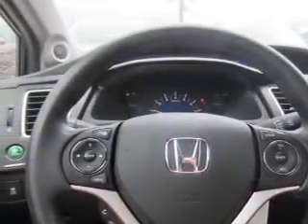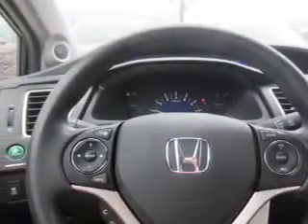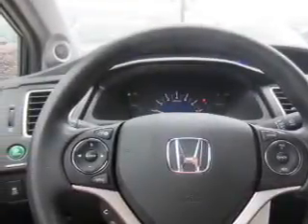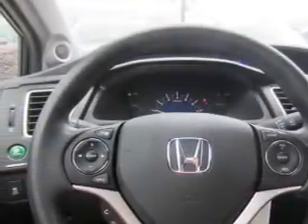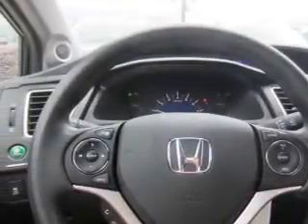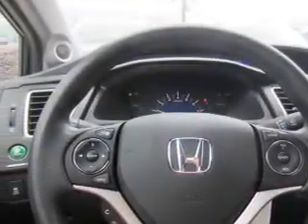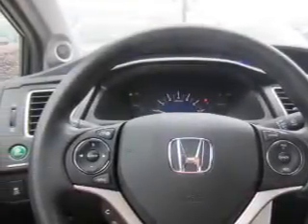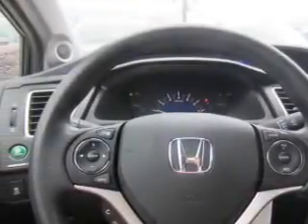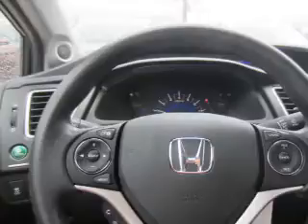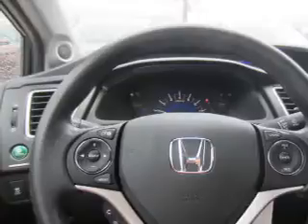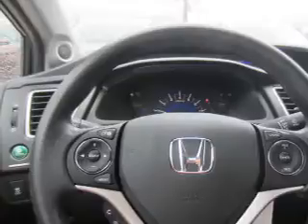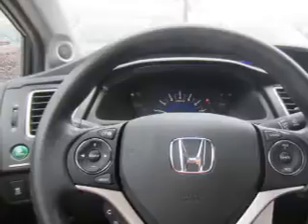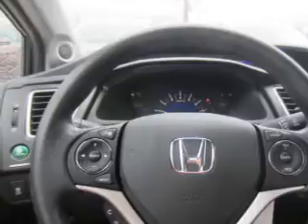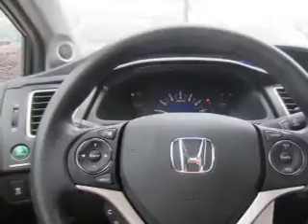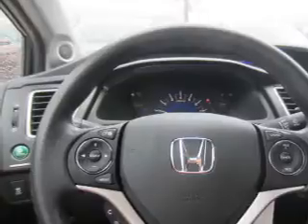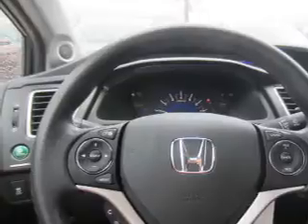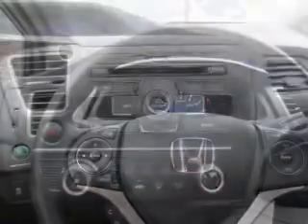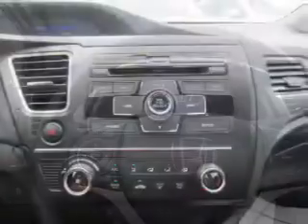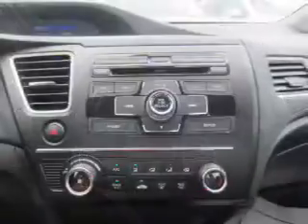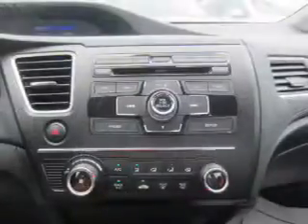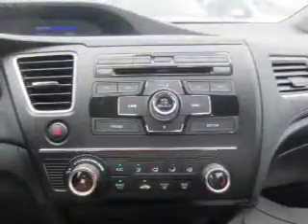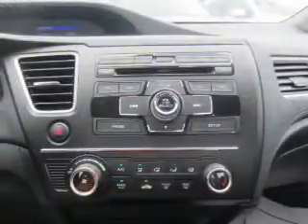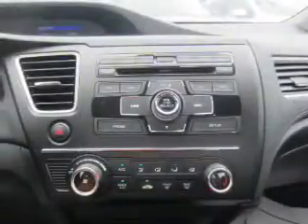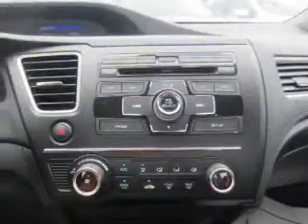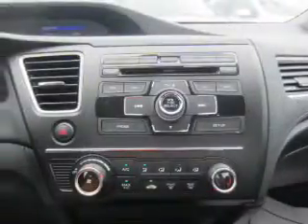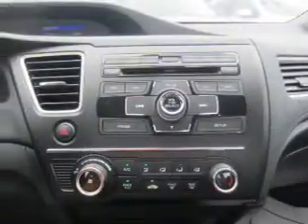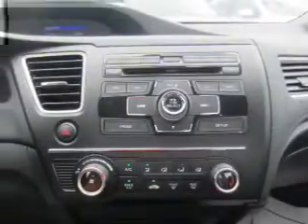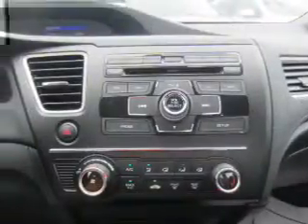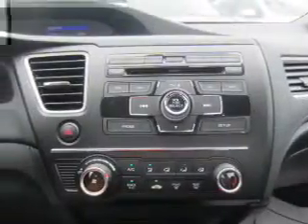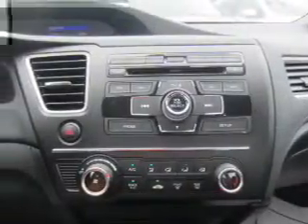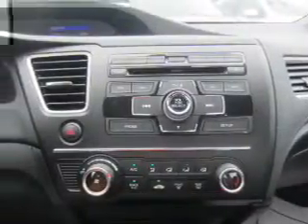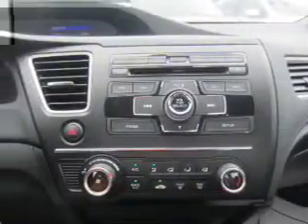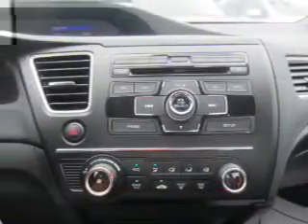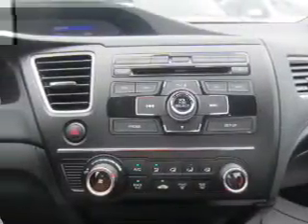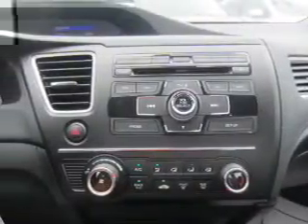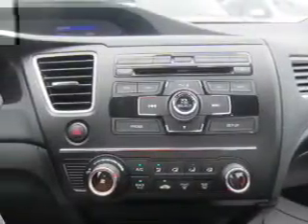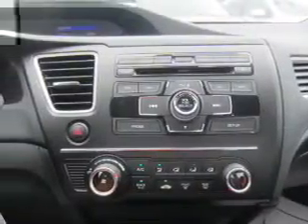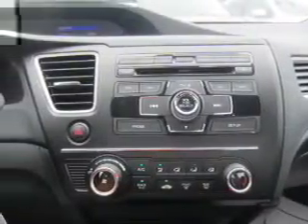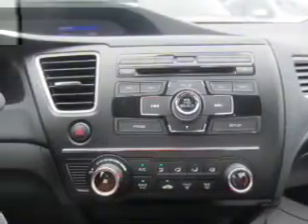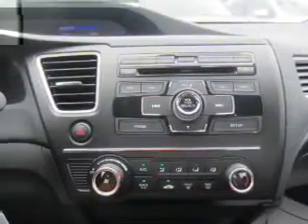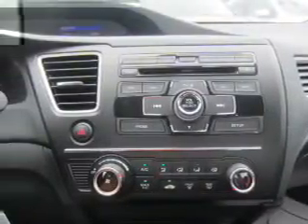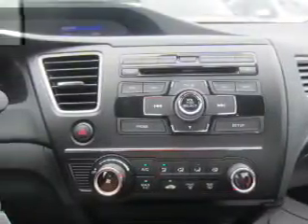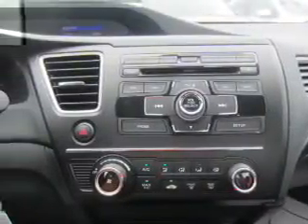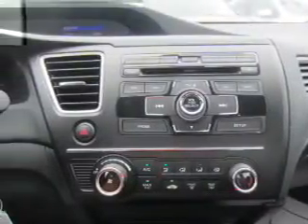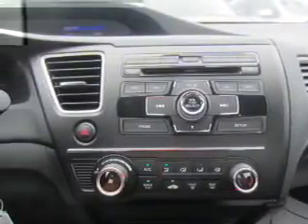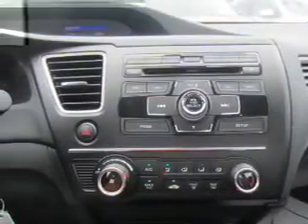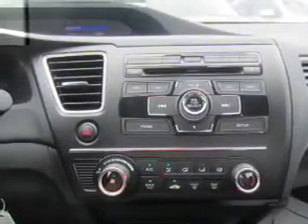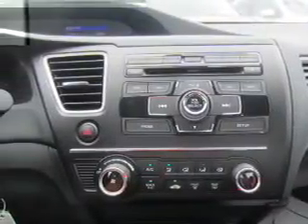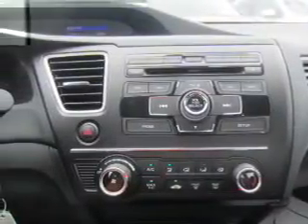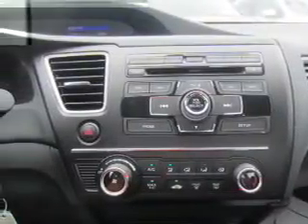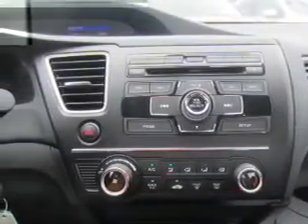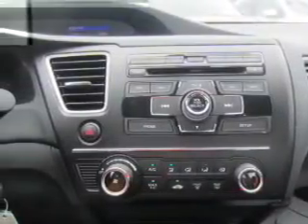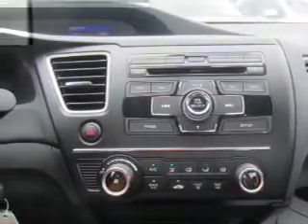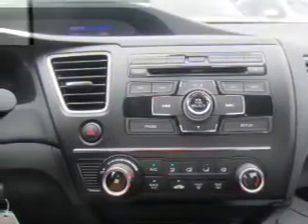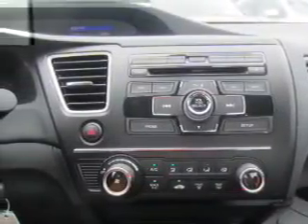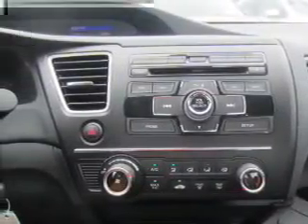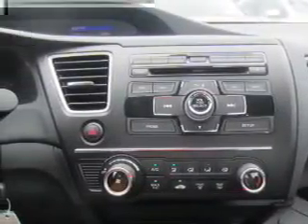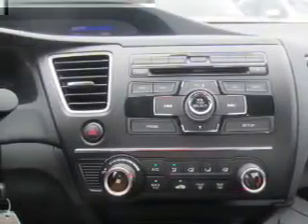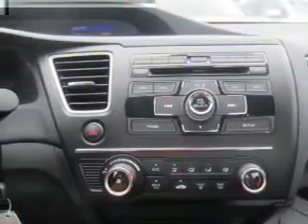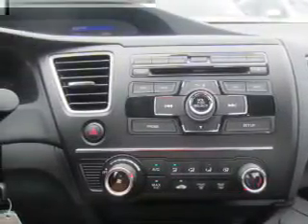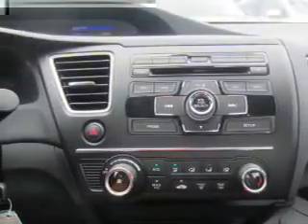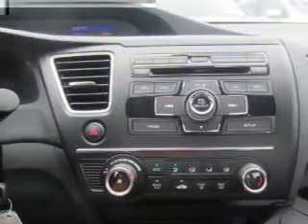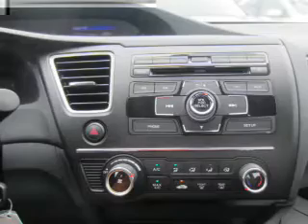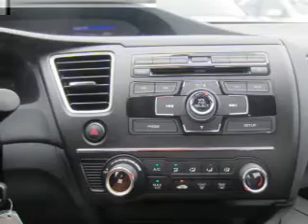iPod integration, cruise control — great quality at a great price. Call or click to contact us today.